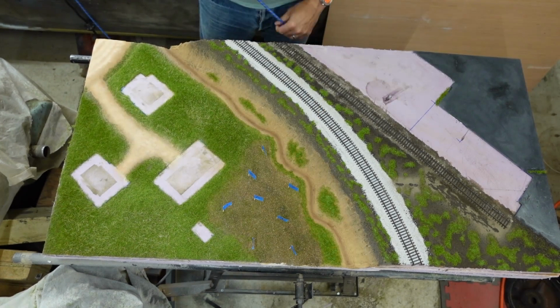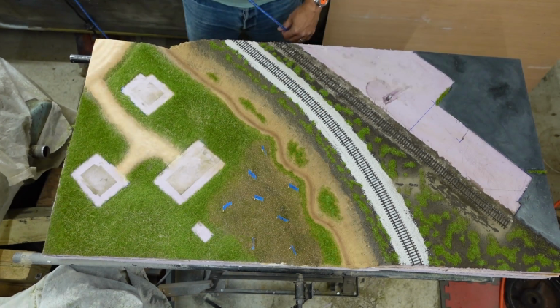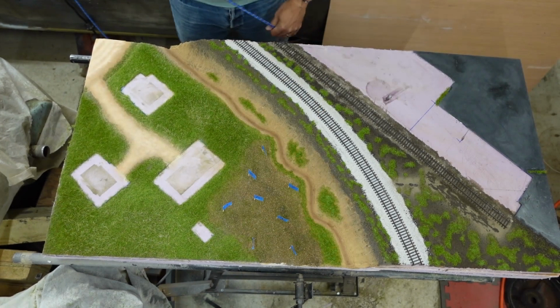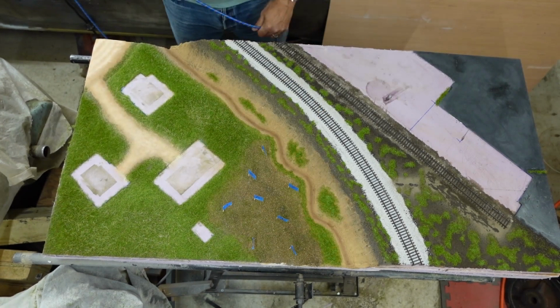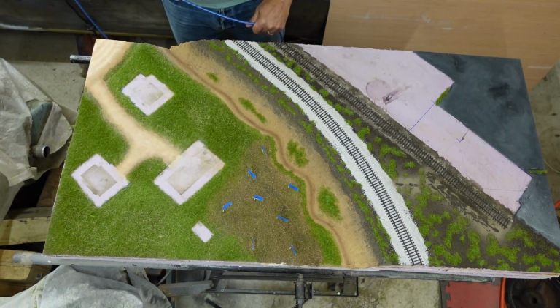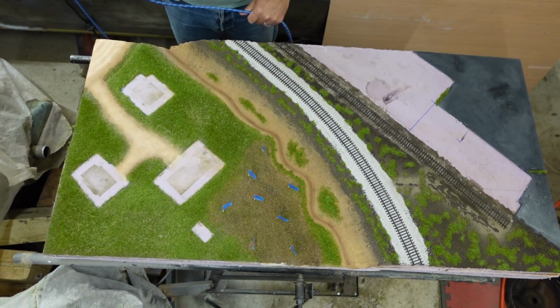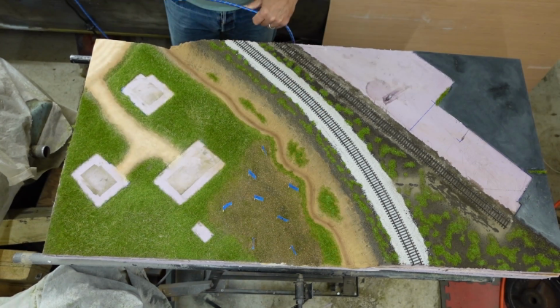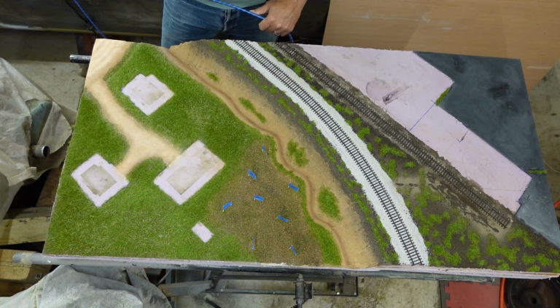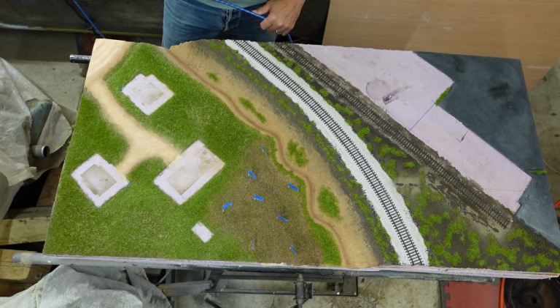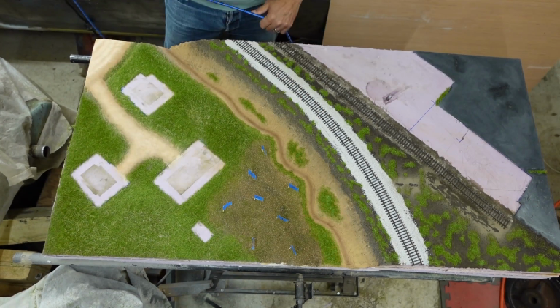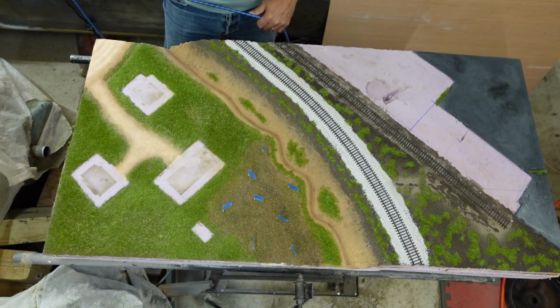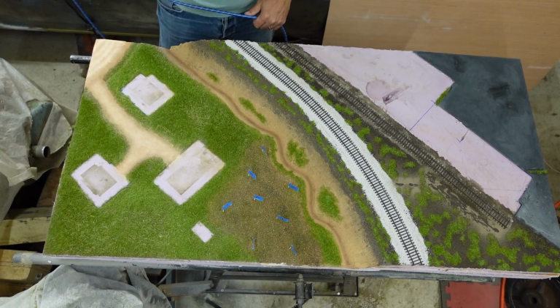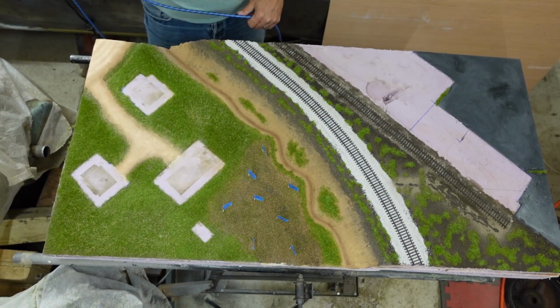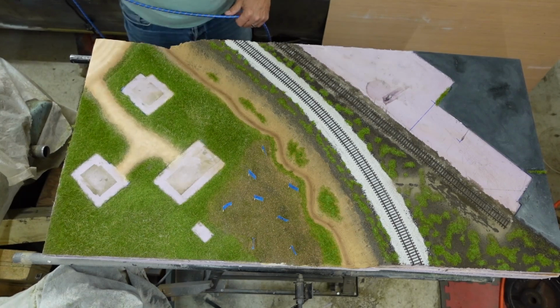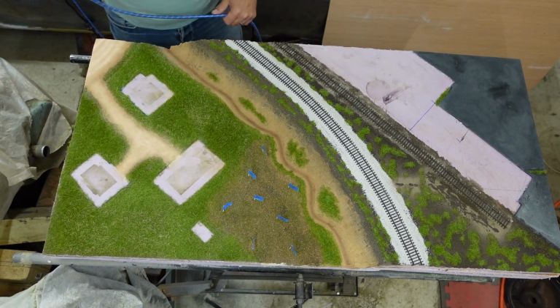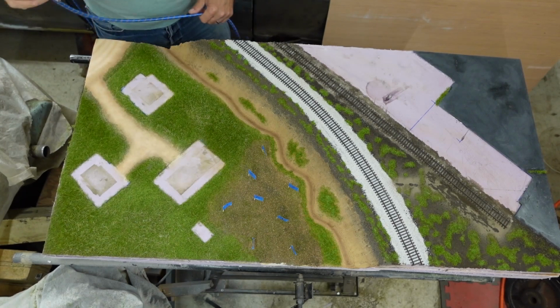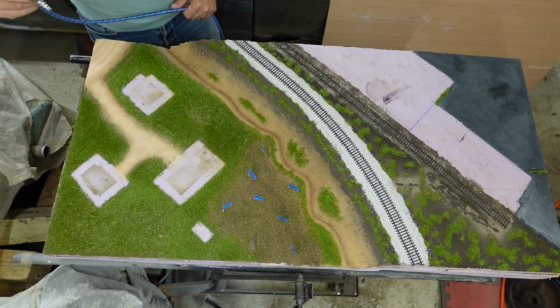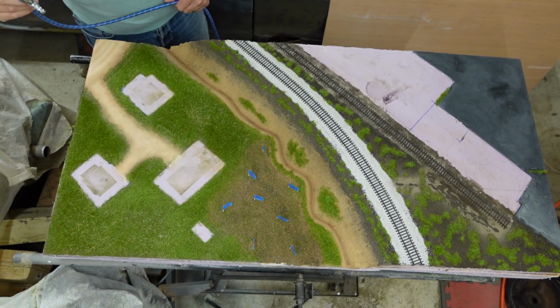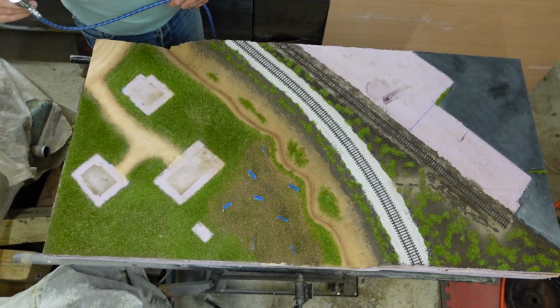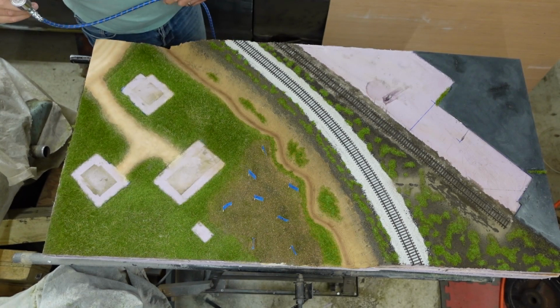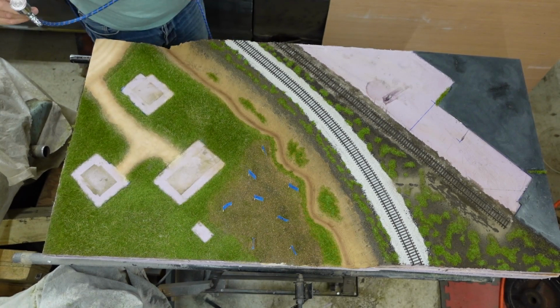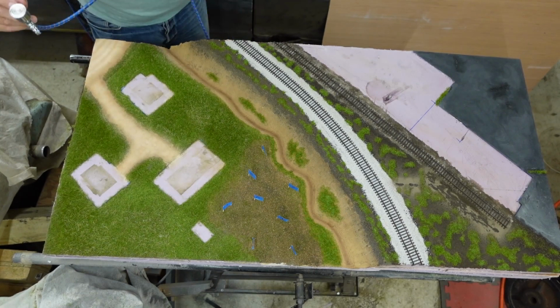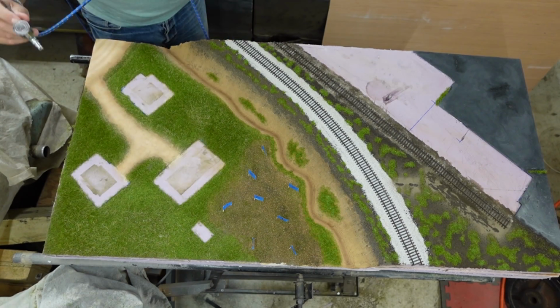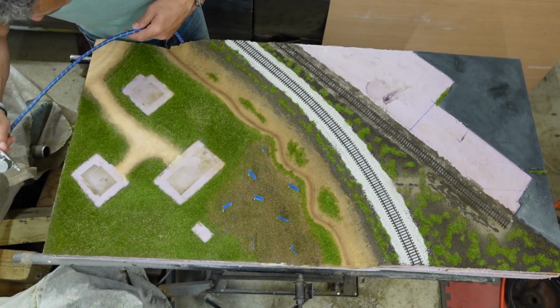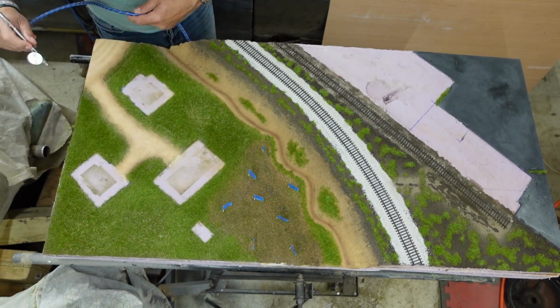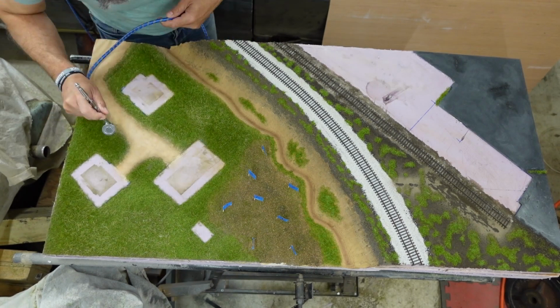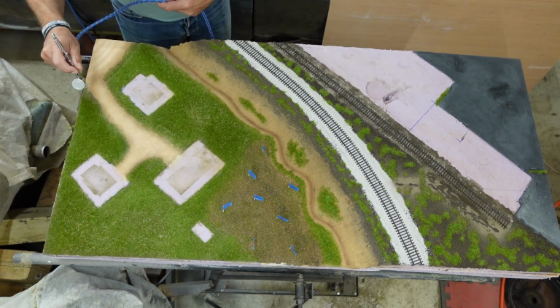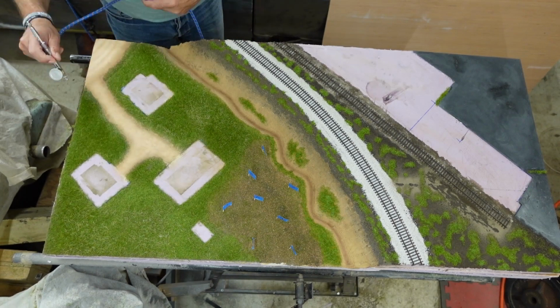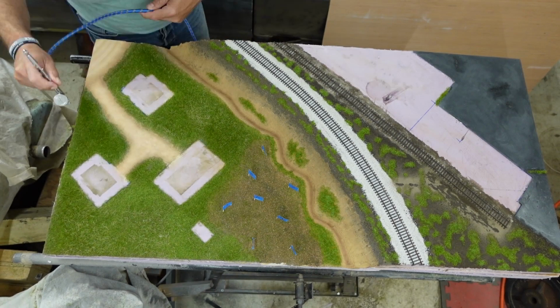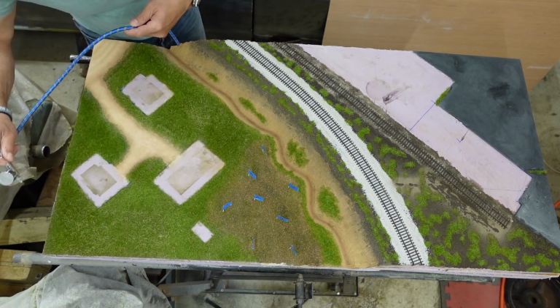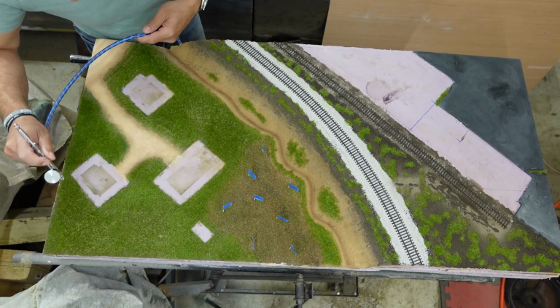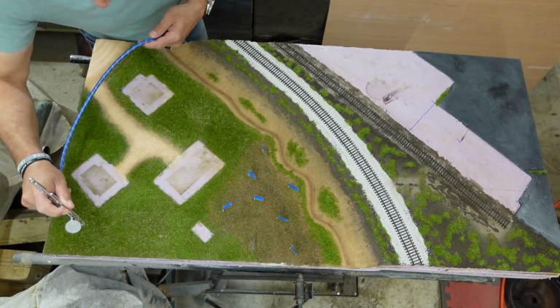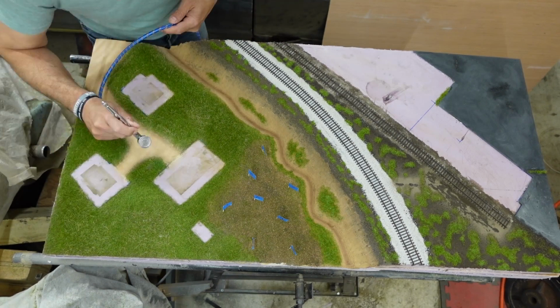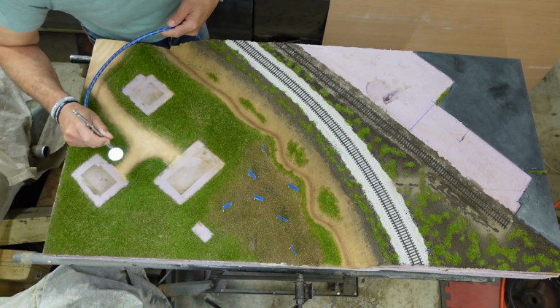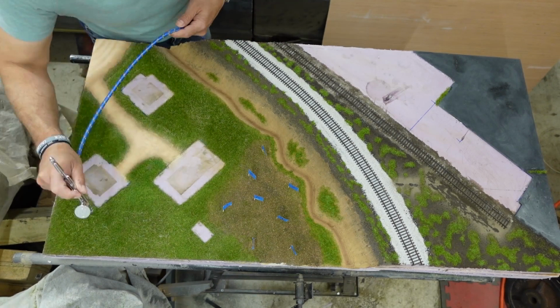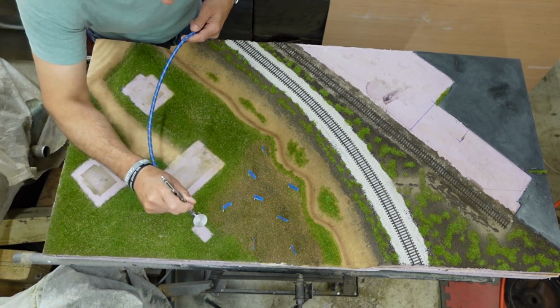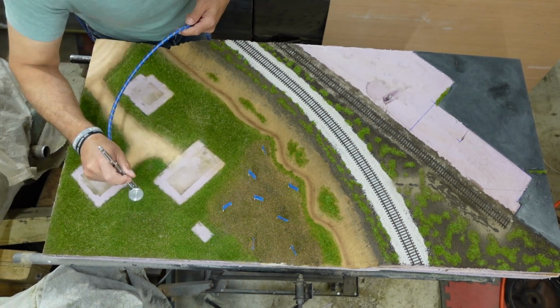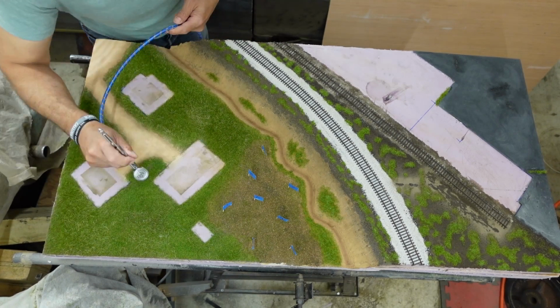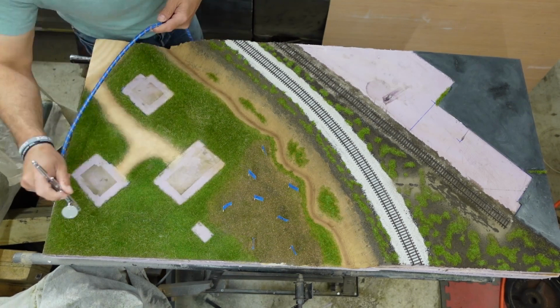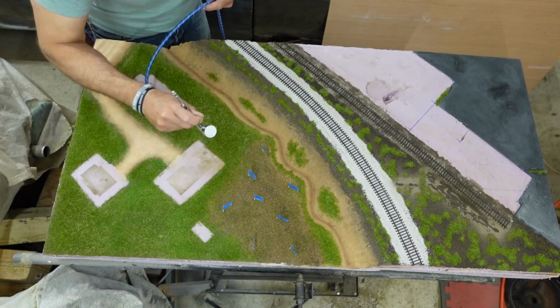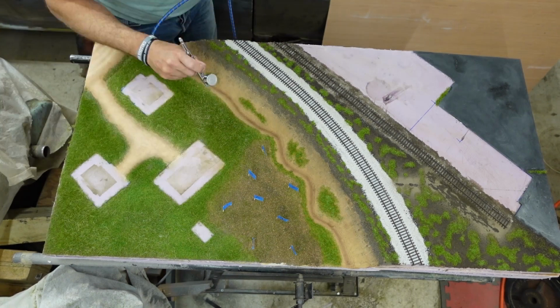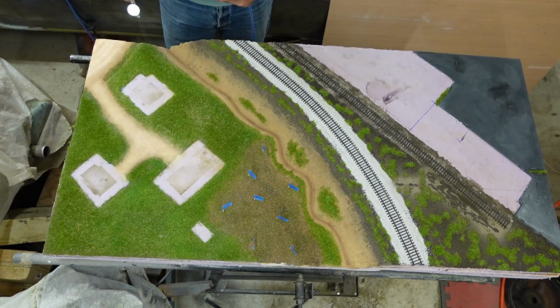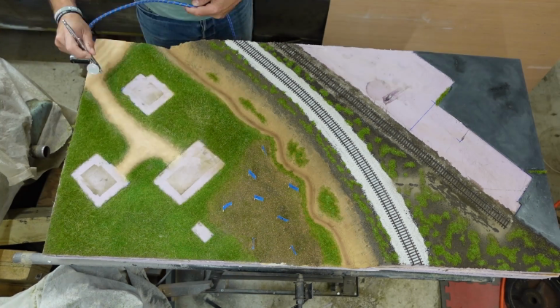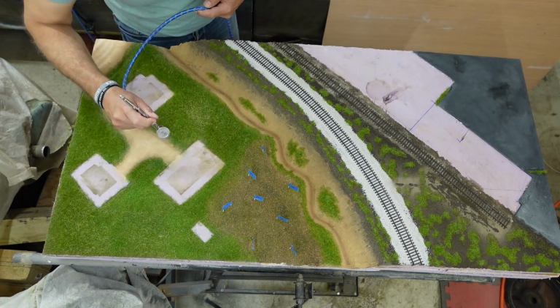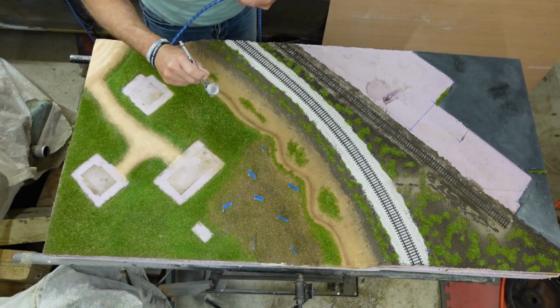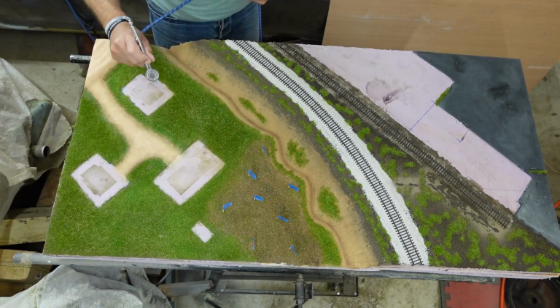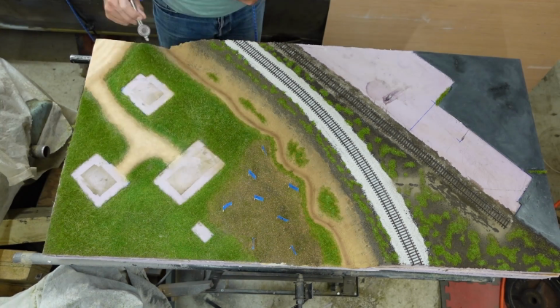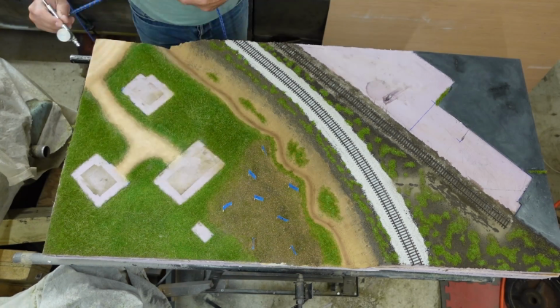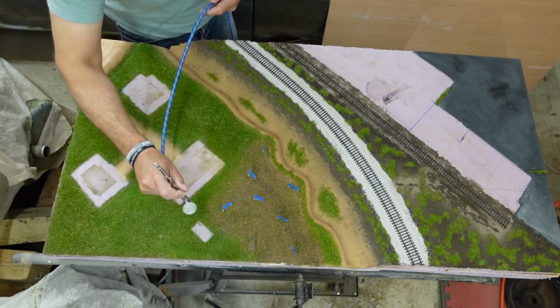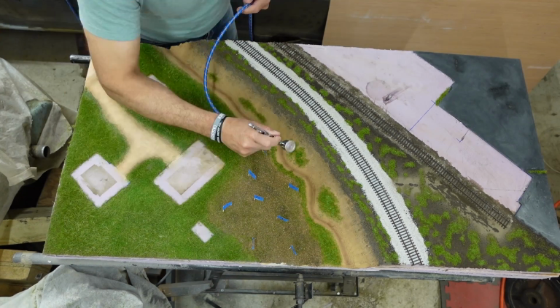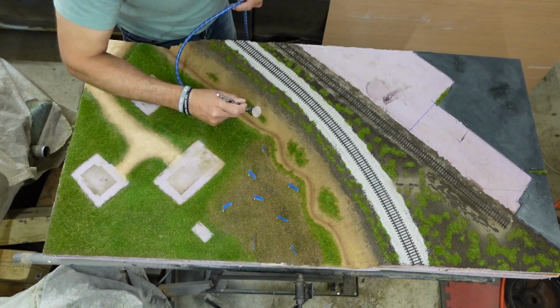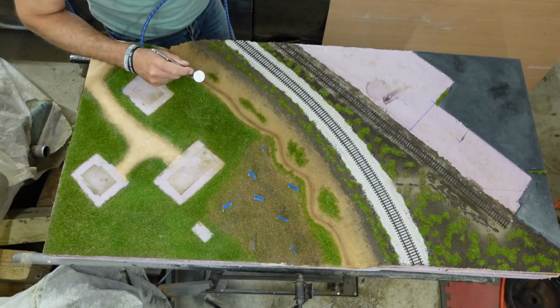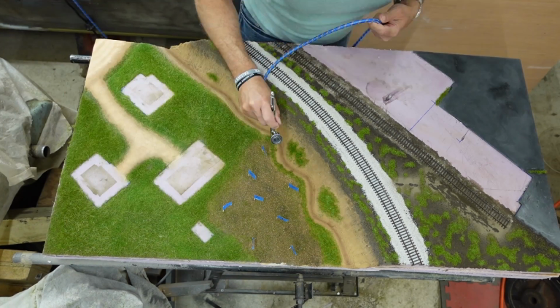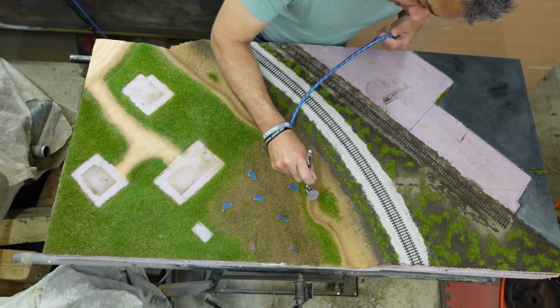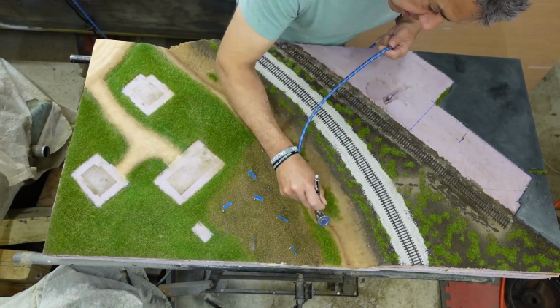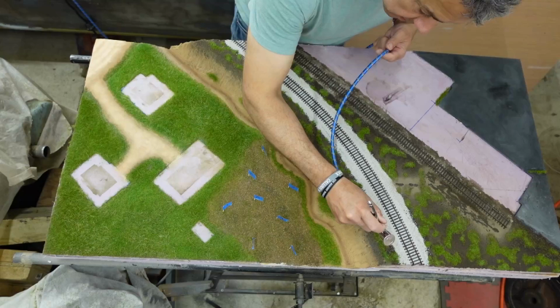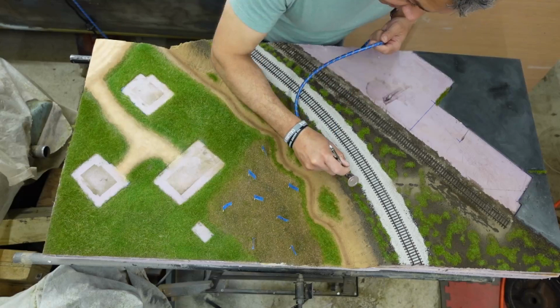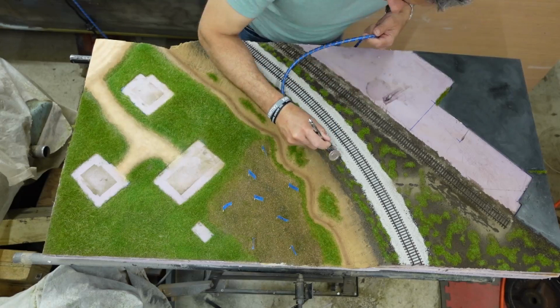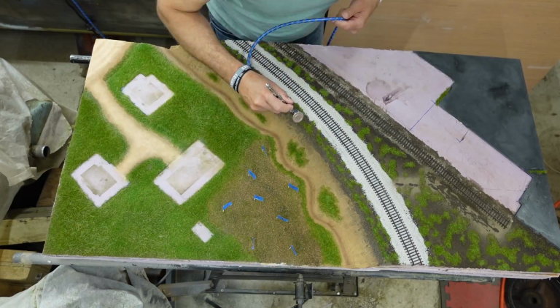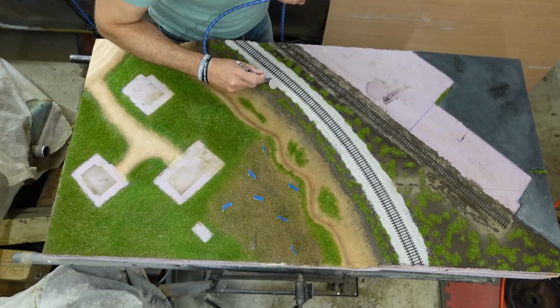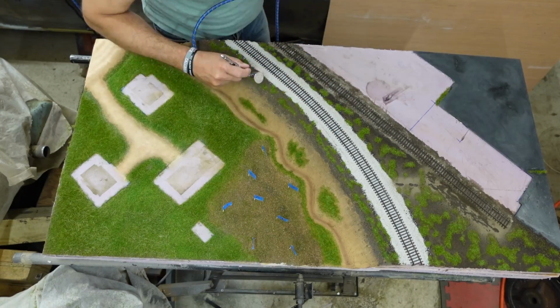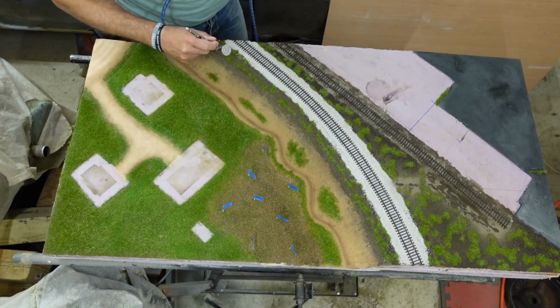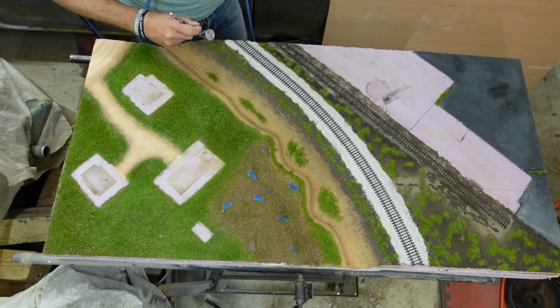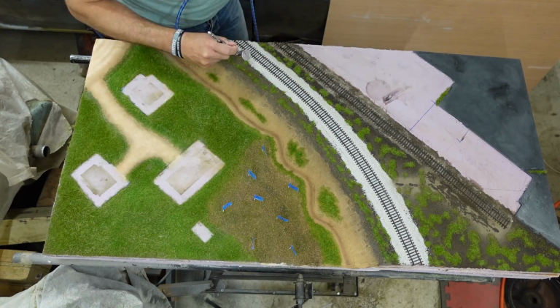Now I'm going to tone down this grass a little bit. Backlit at a low level, bright green grass is correct, but otherwise it appears dark.